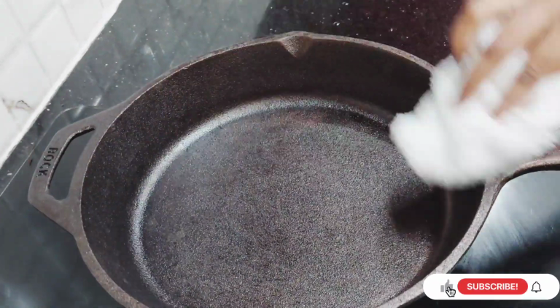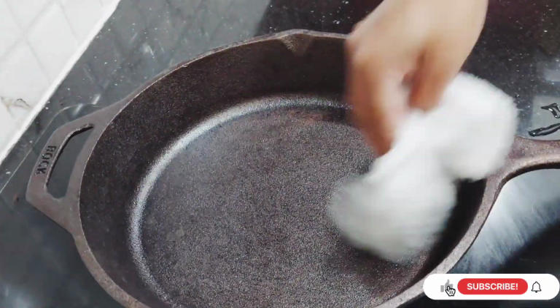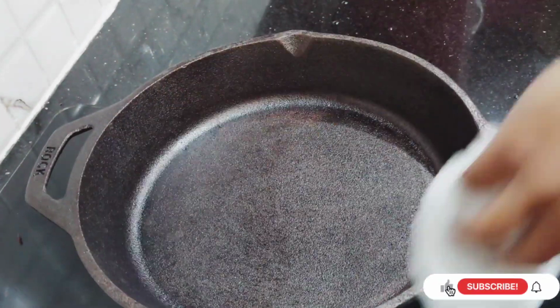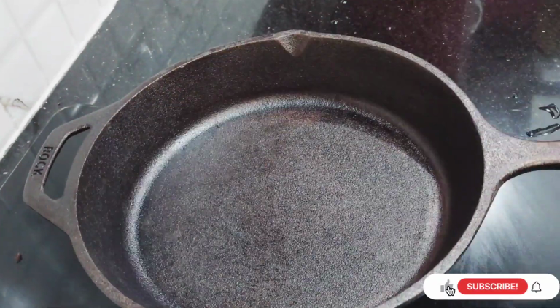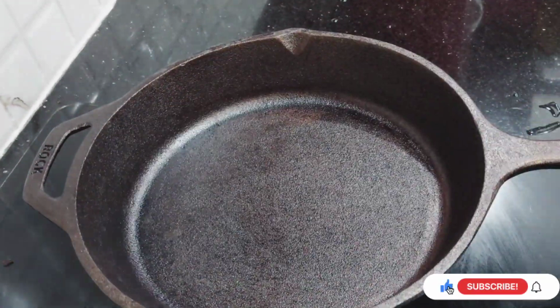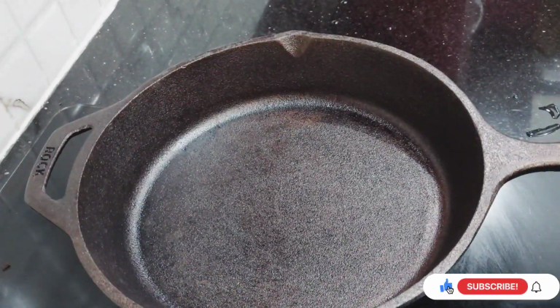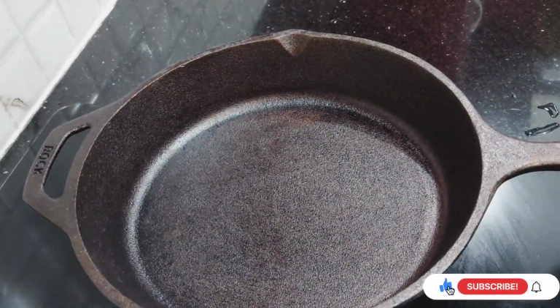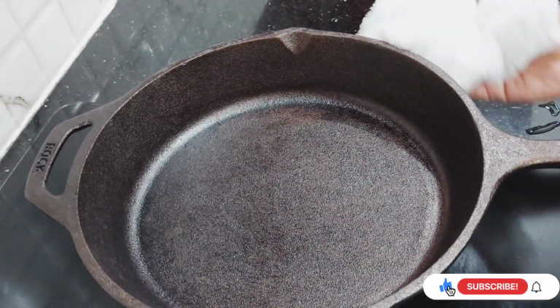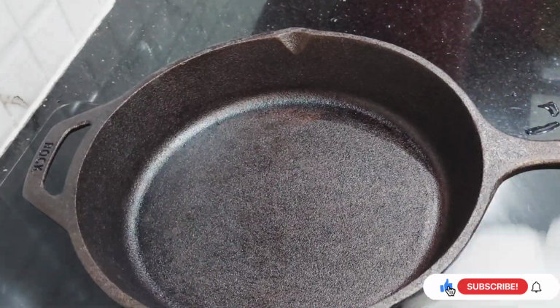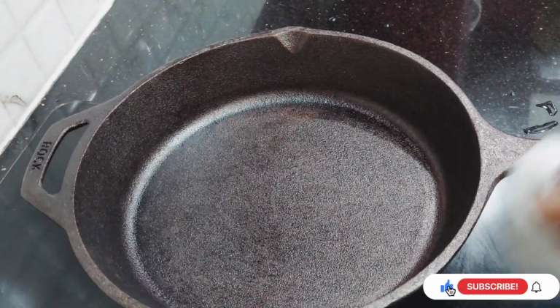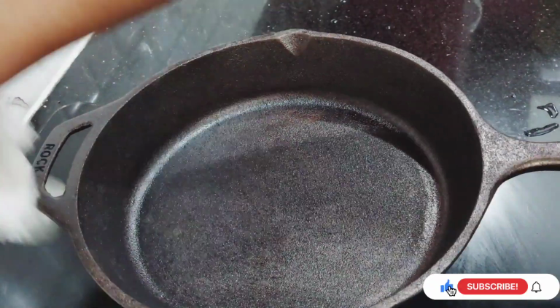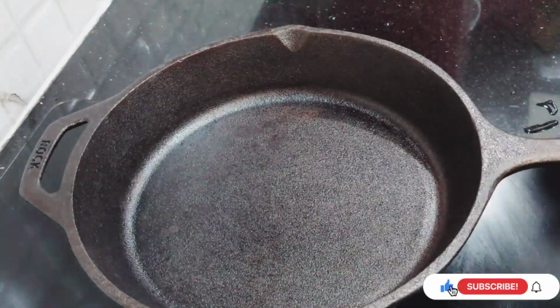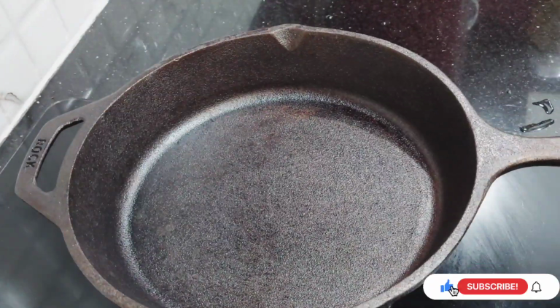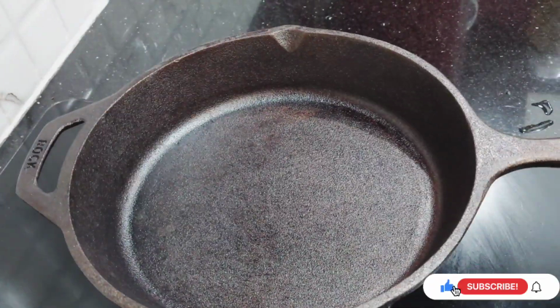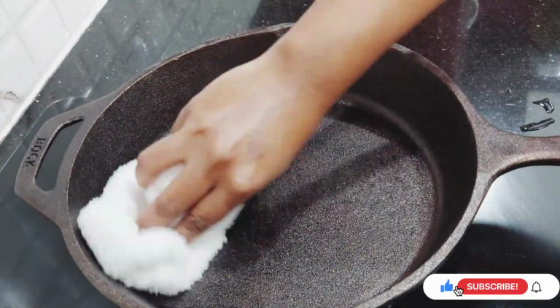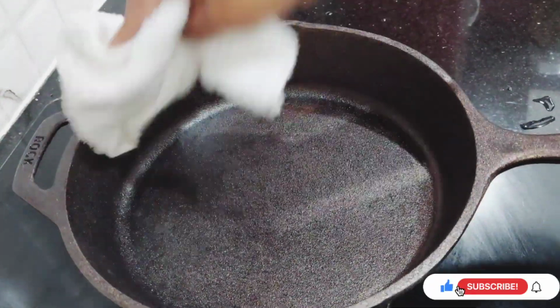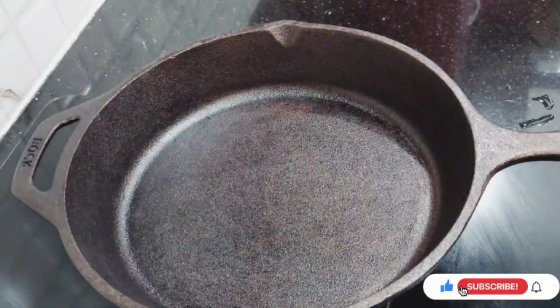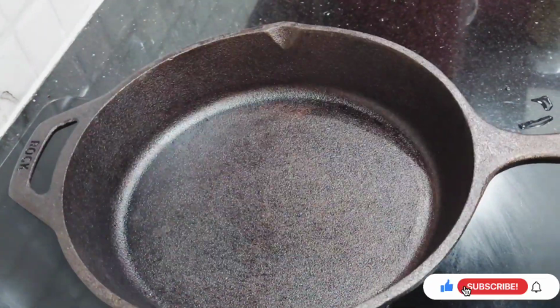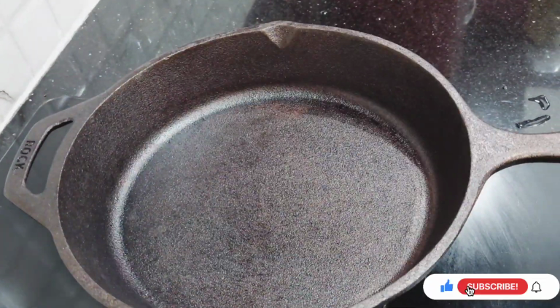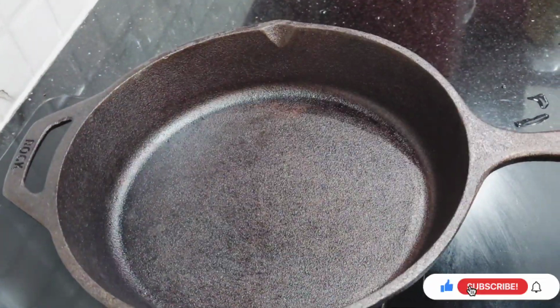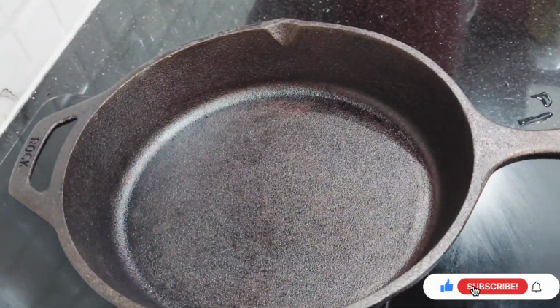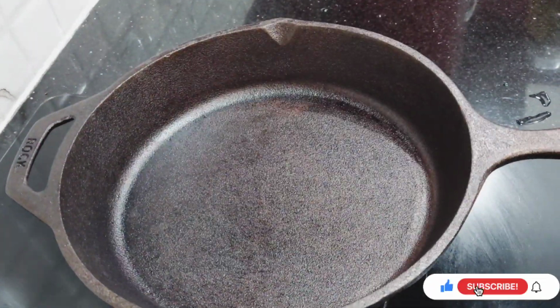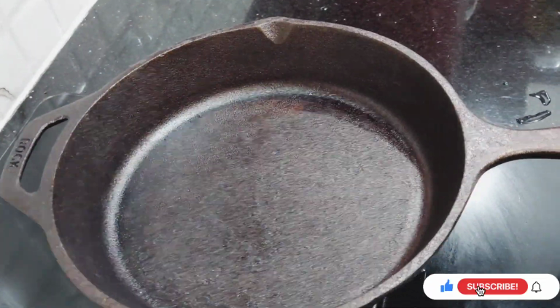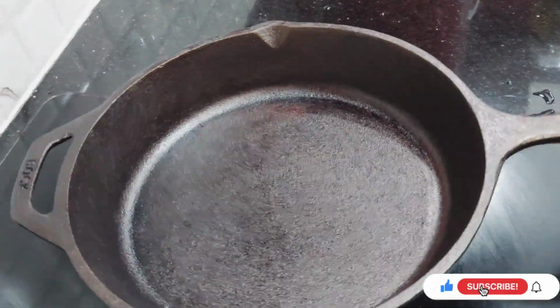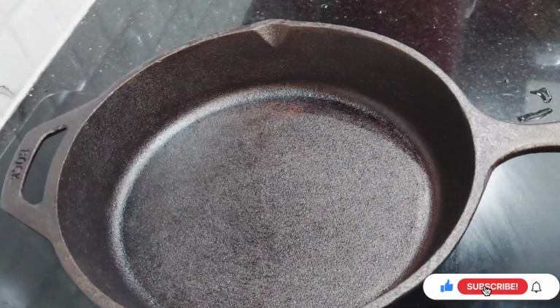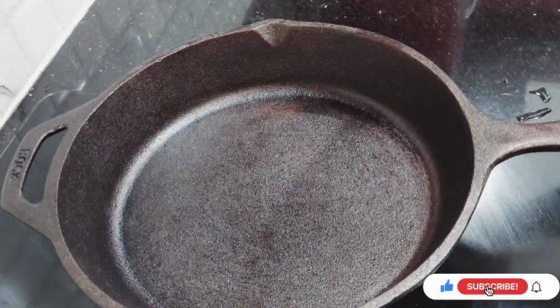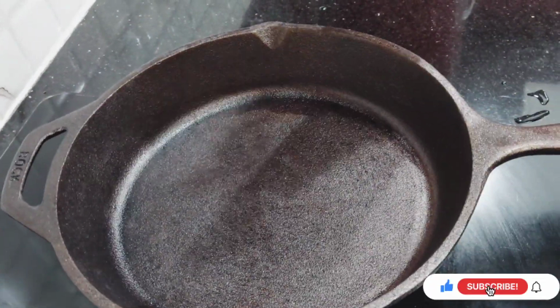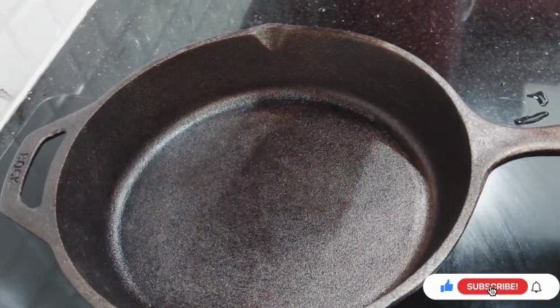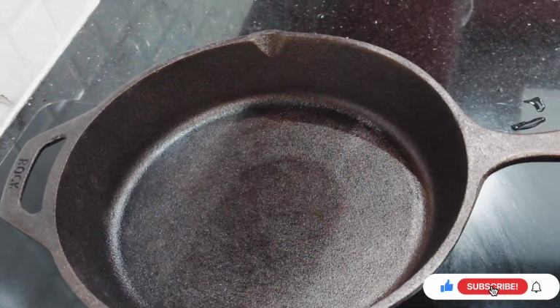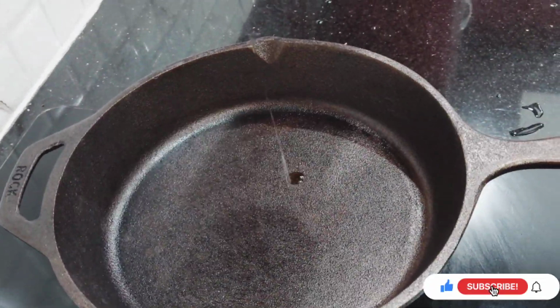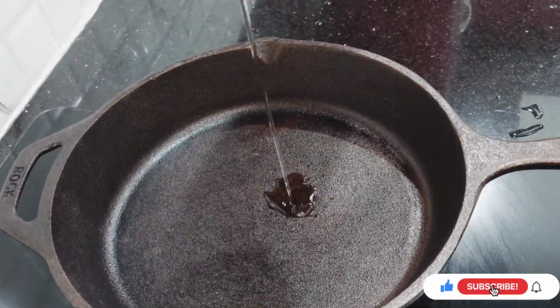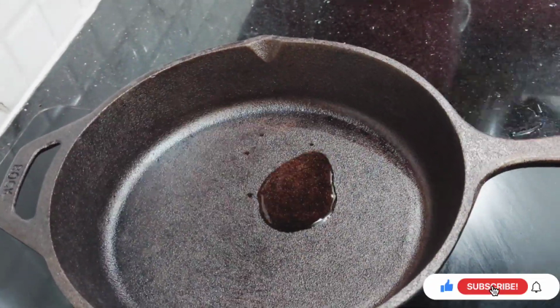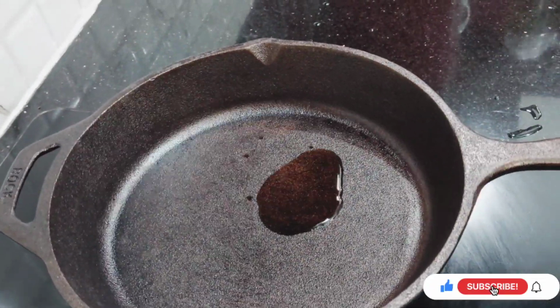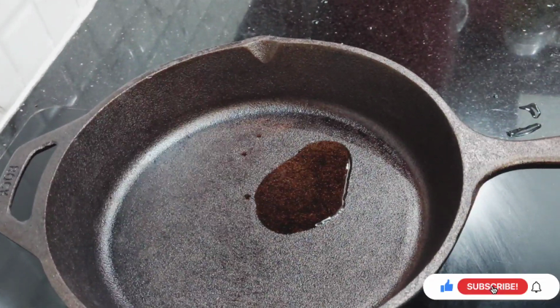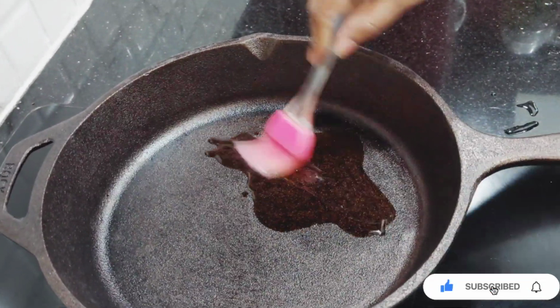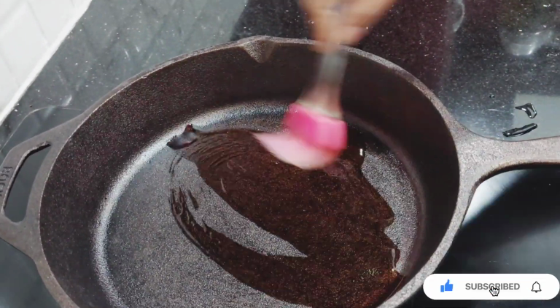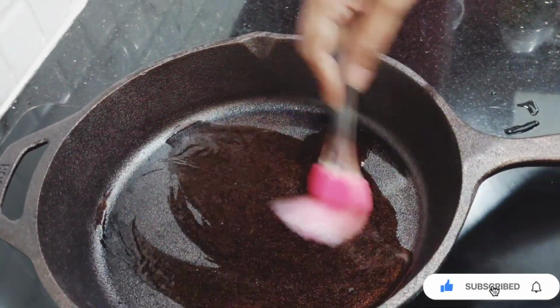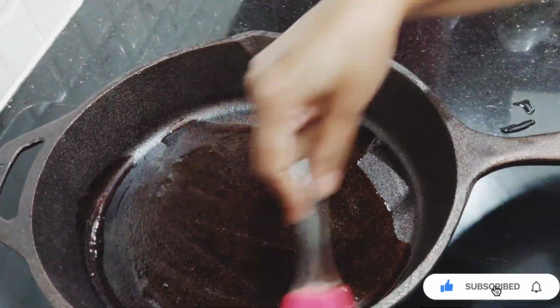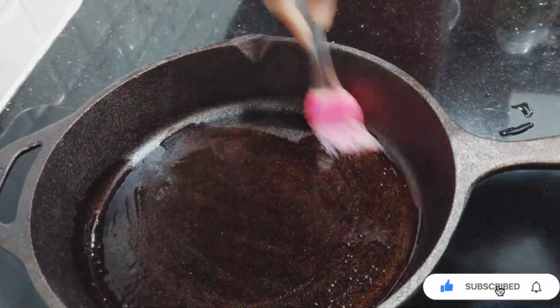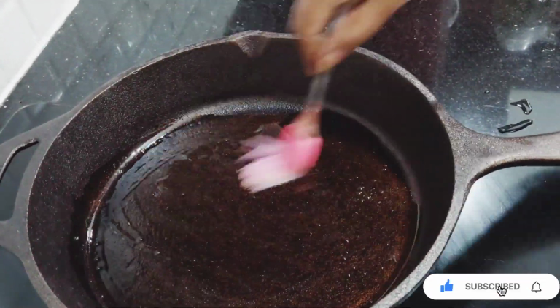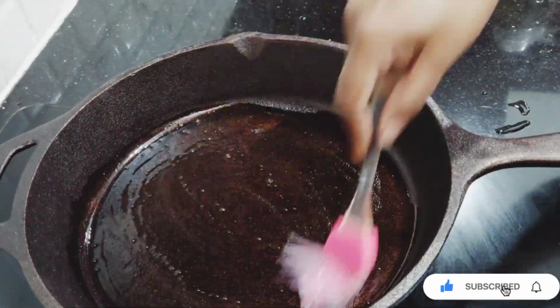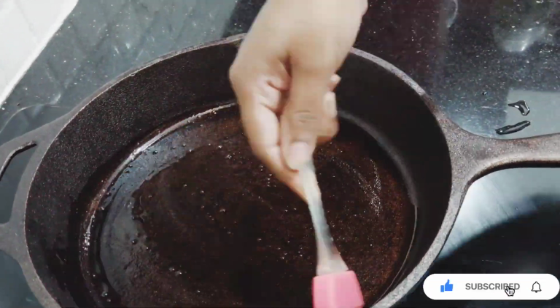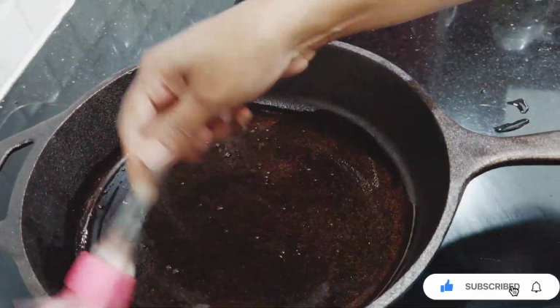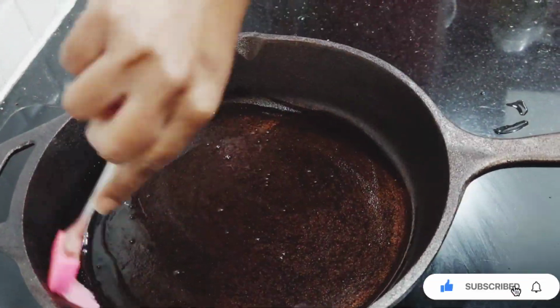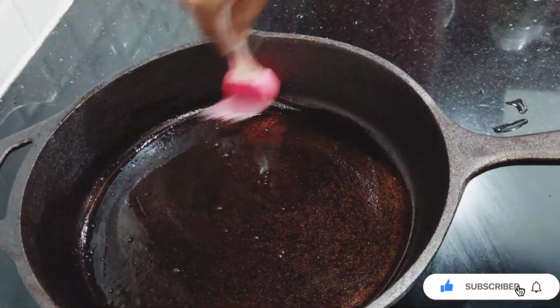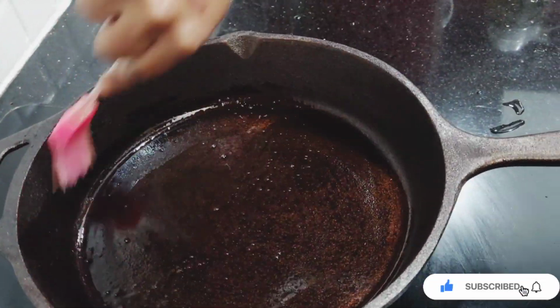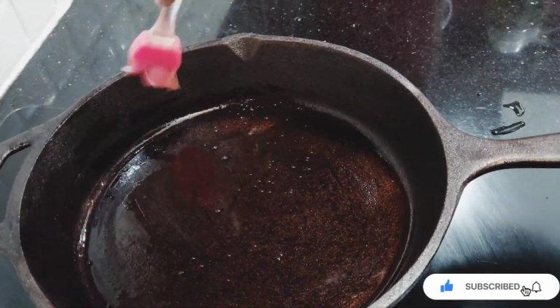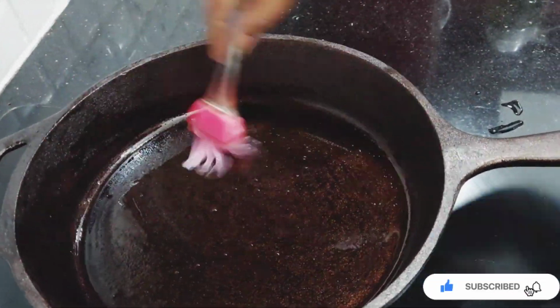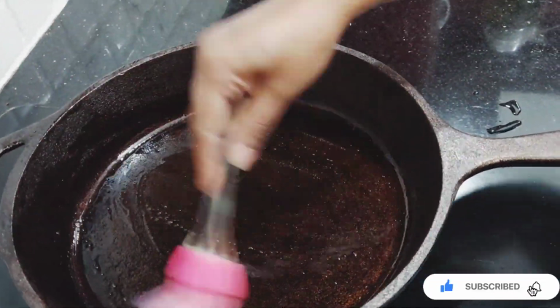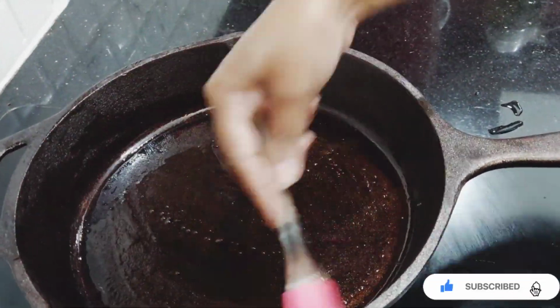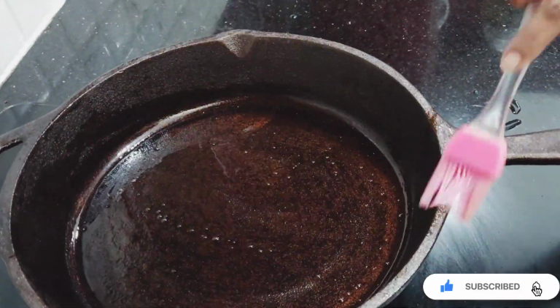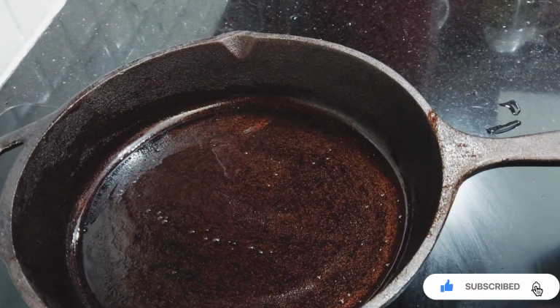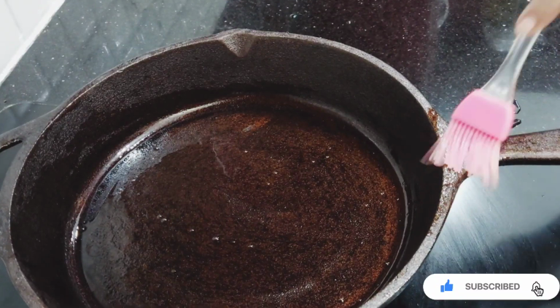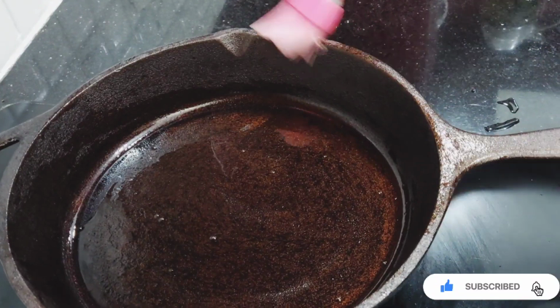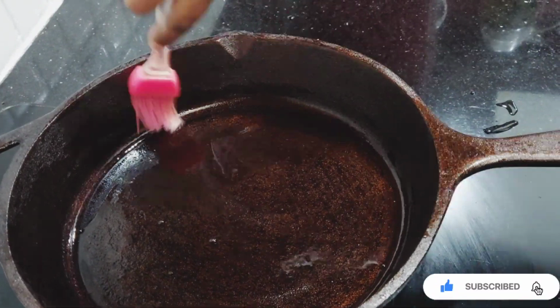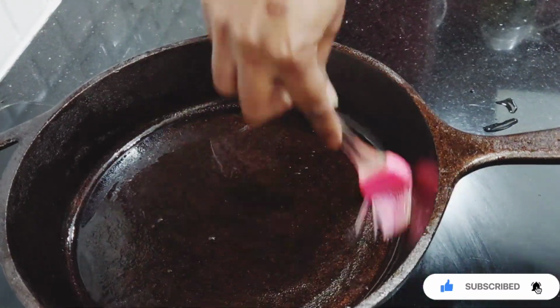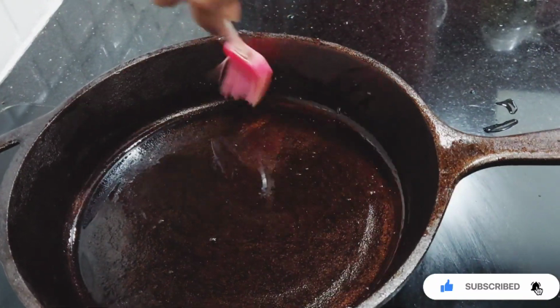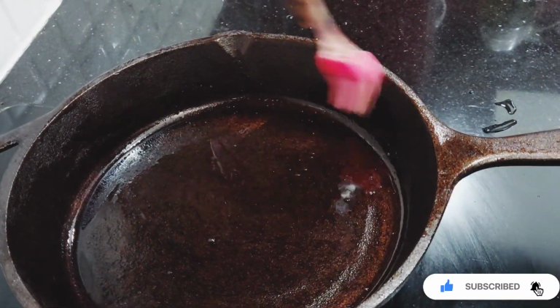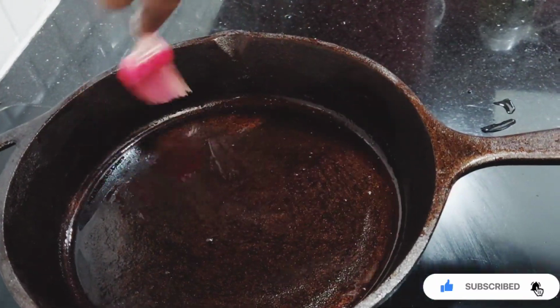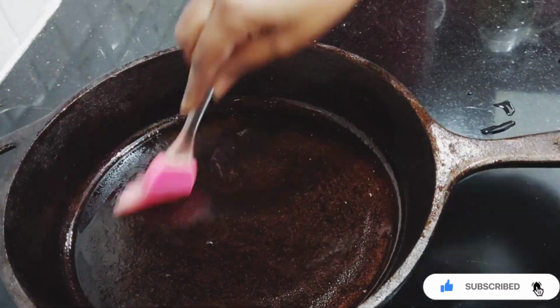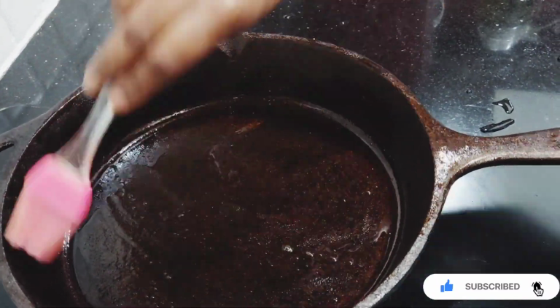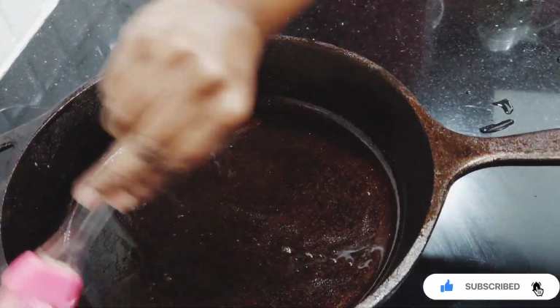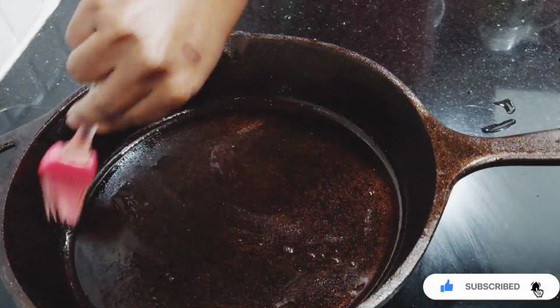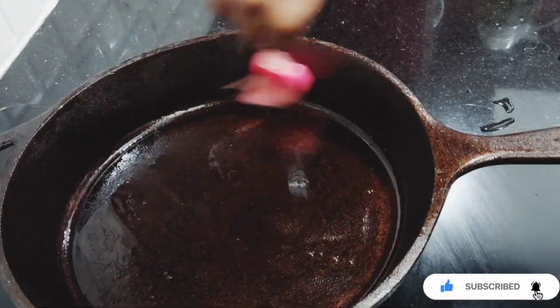Once the water is dry, take a small amount of oil and brush or wipe it properly, both inside and outside of the skillet or the pan.